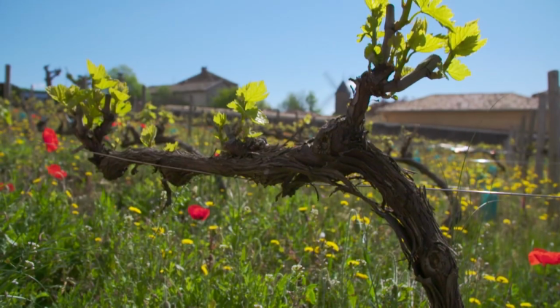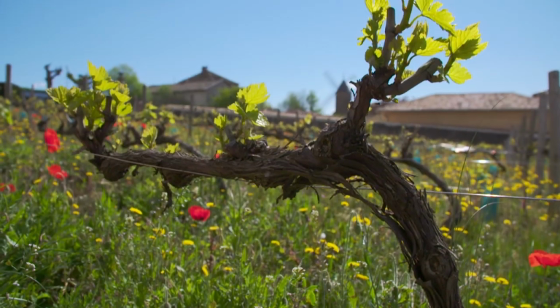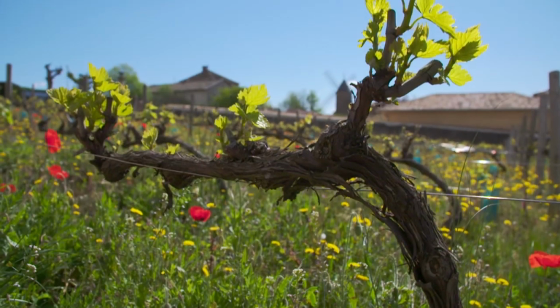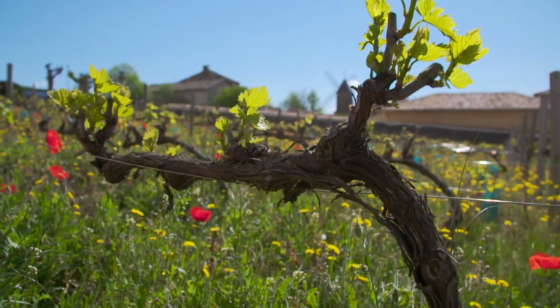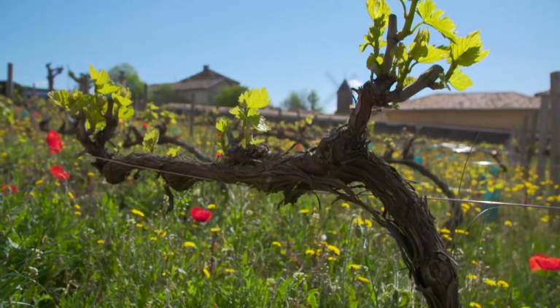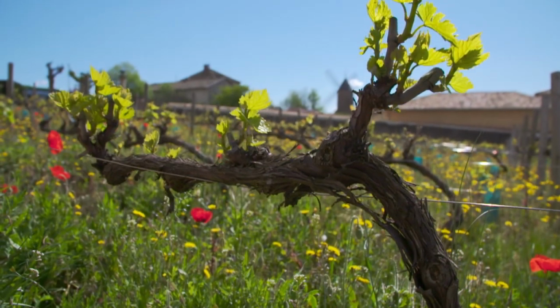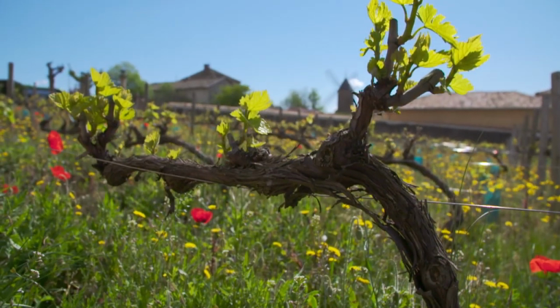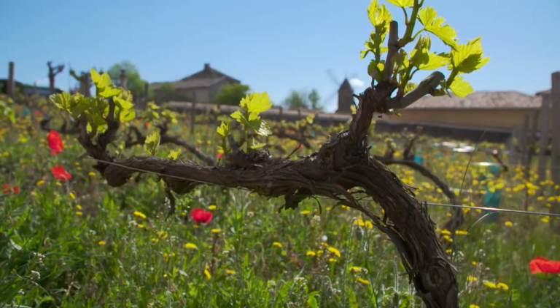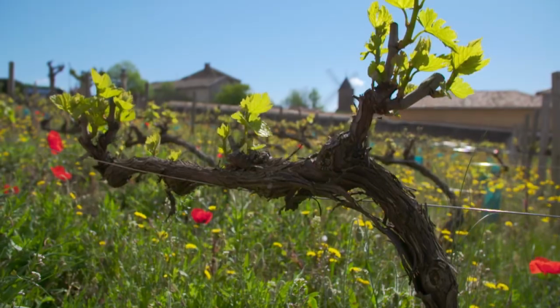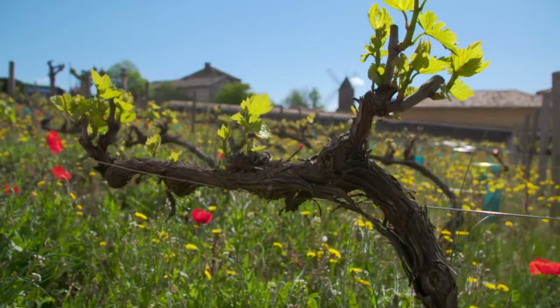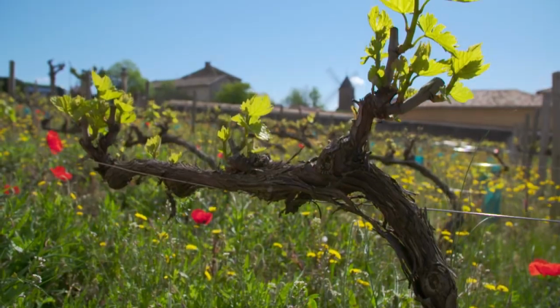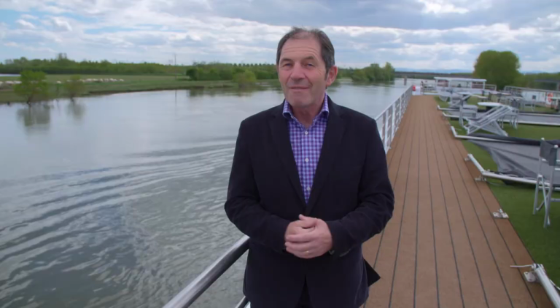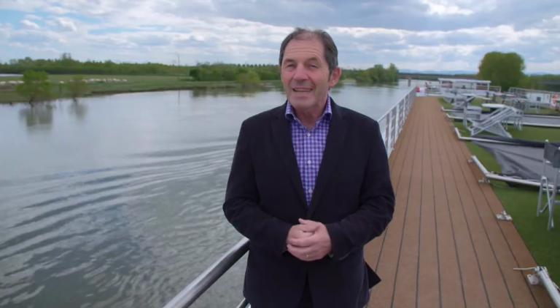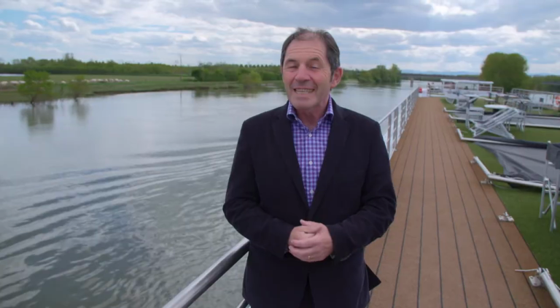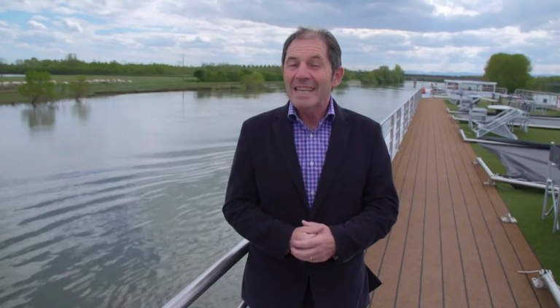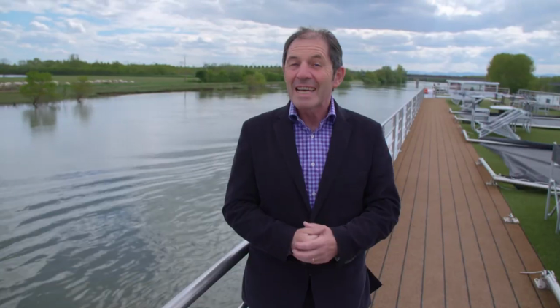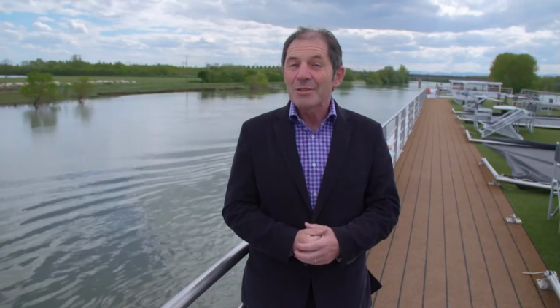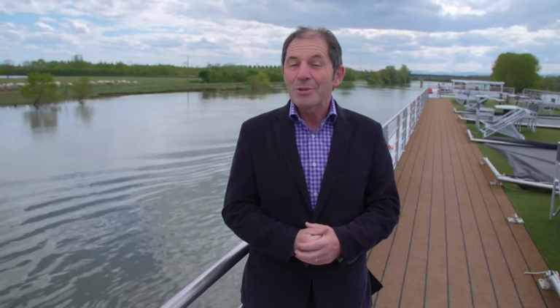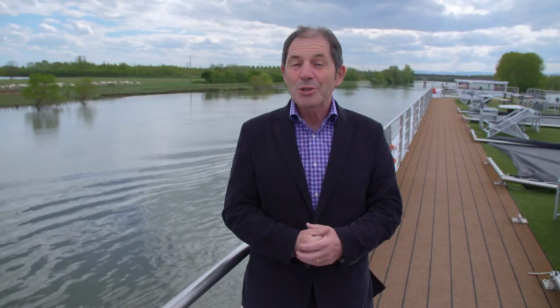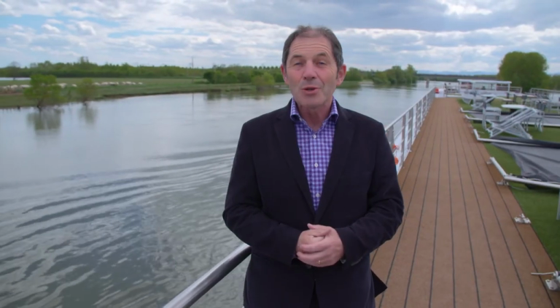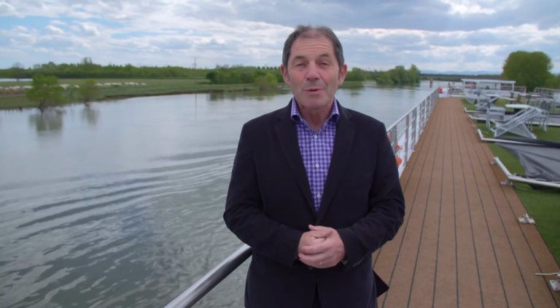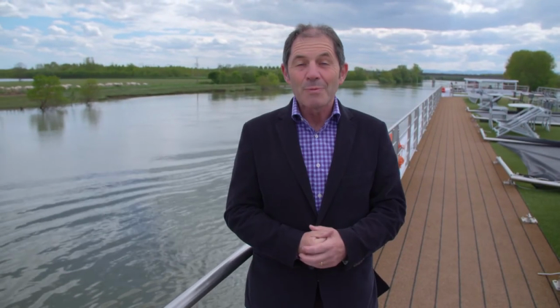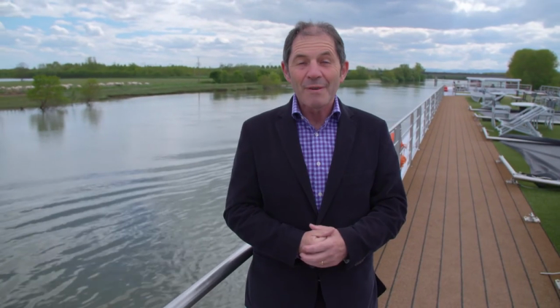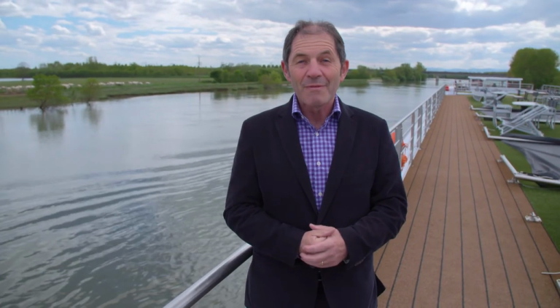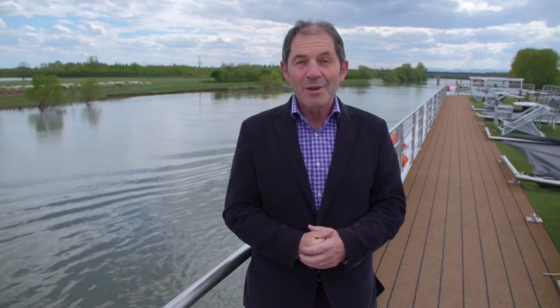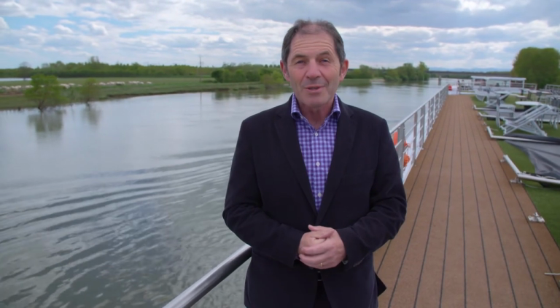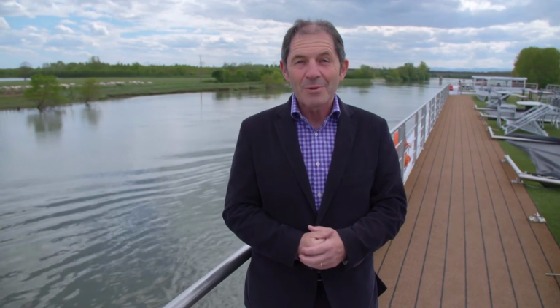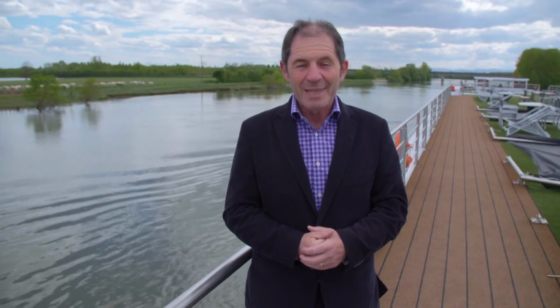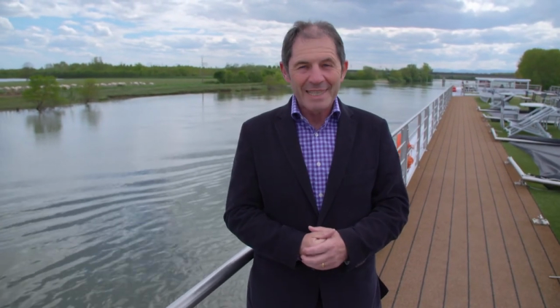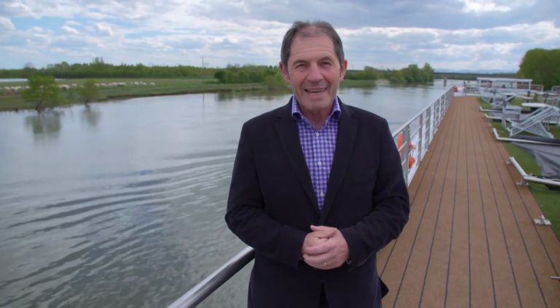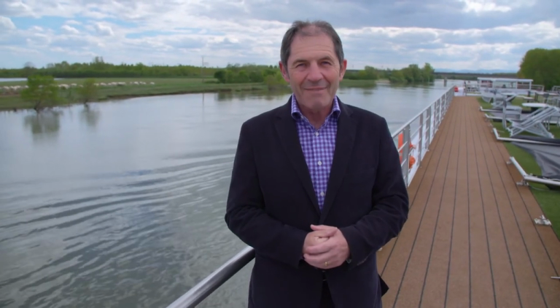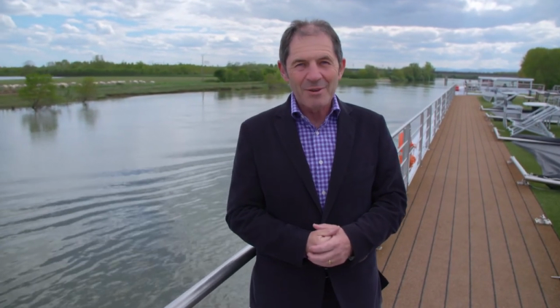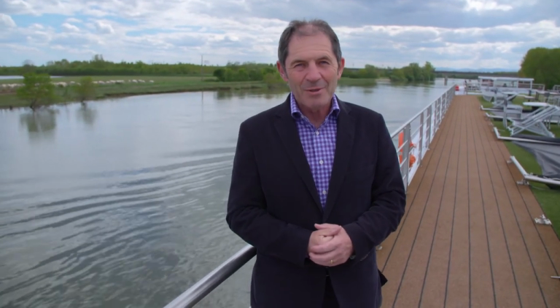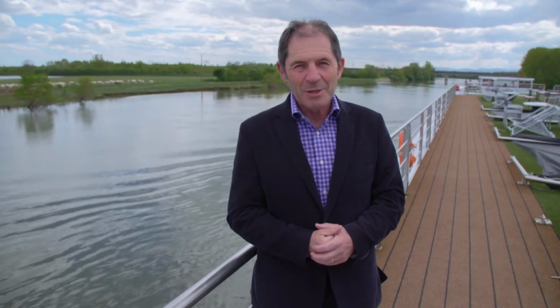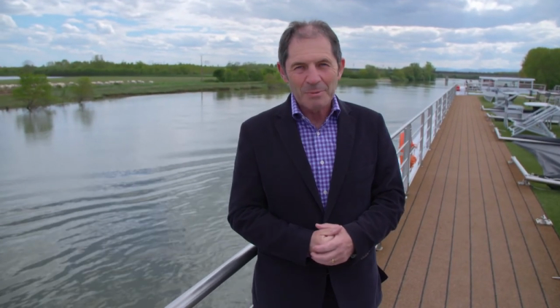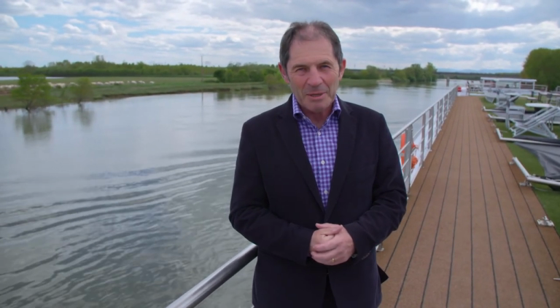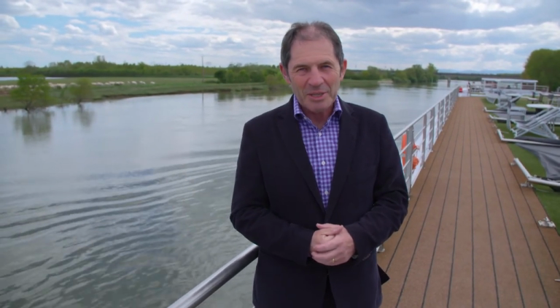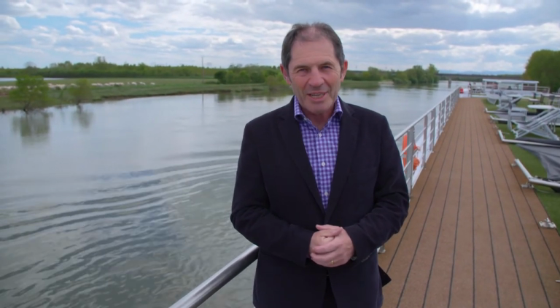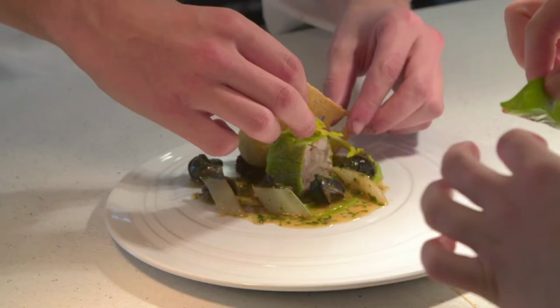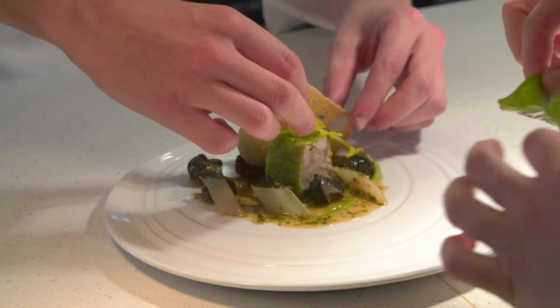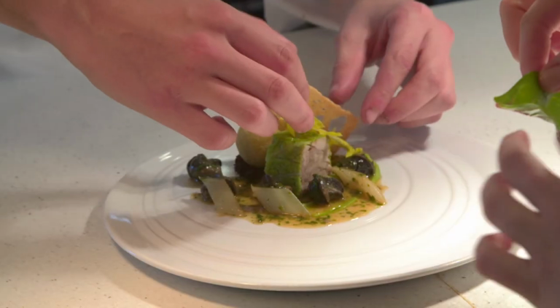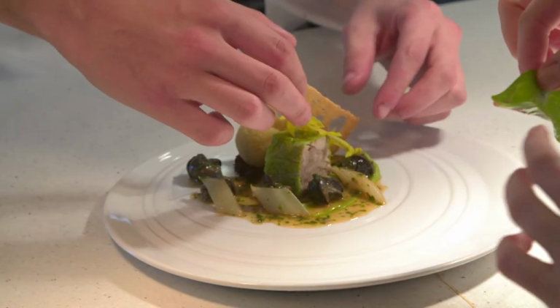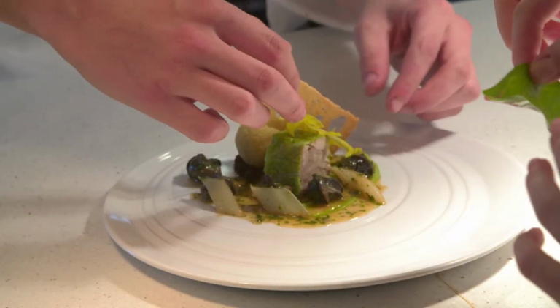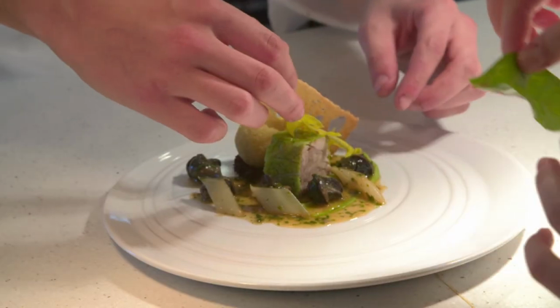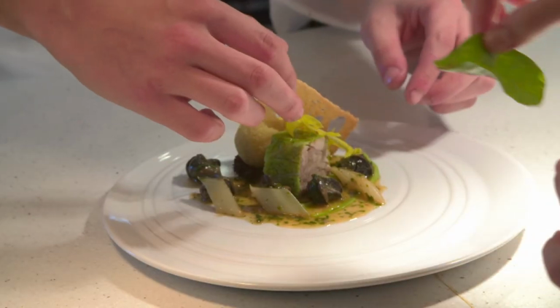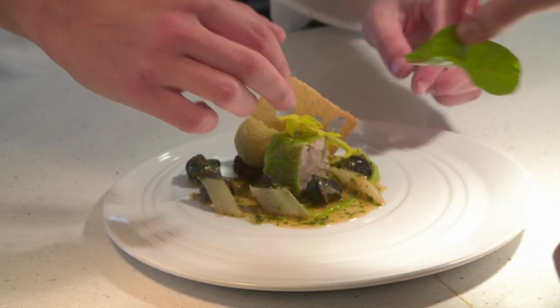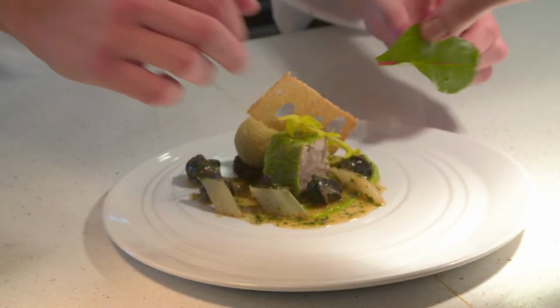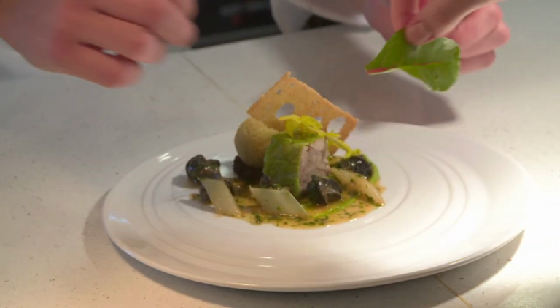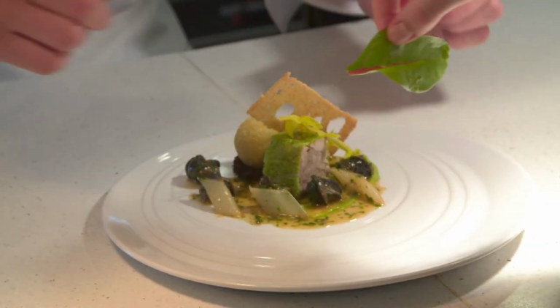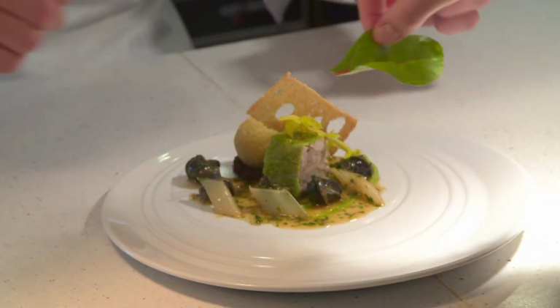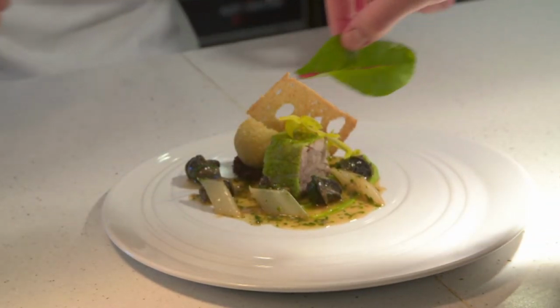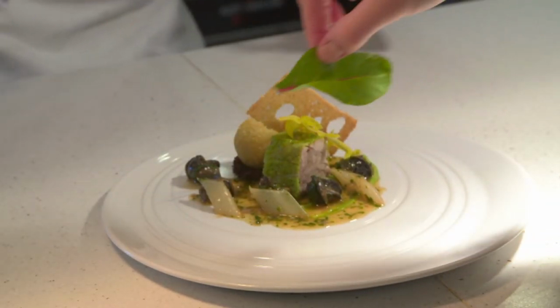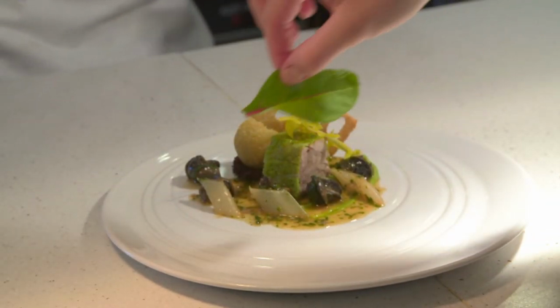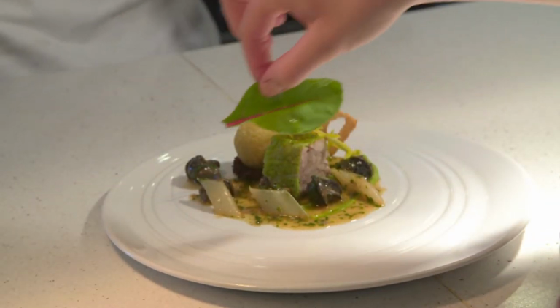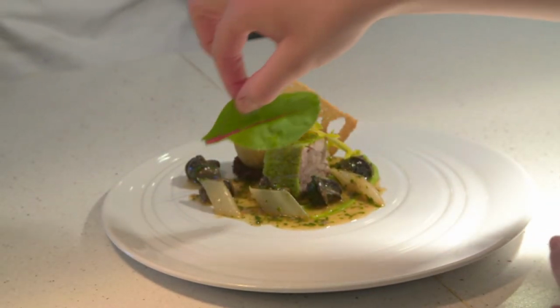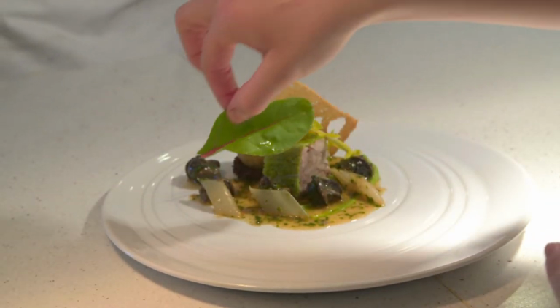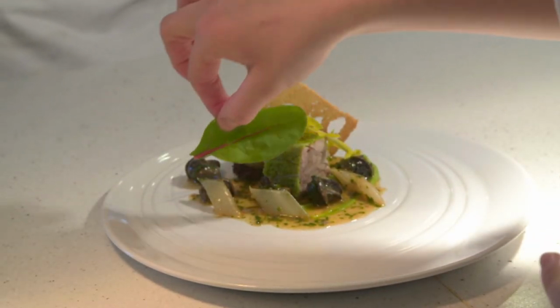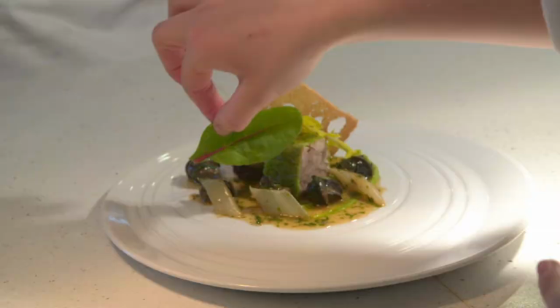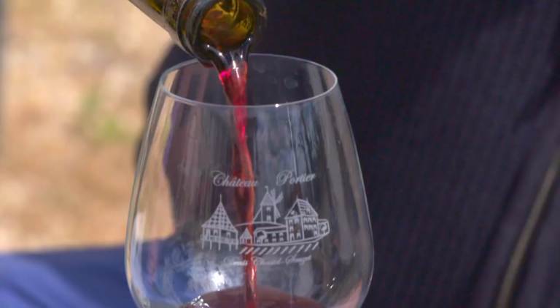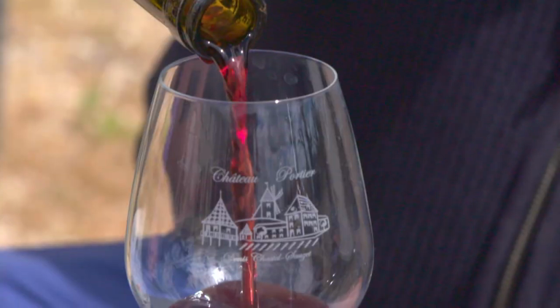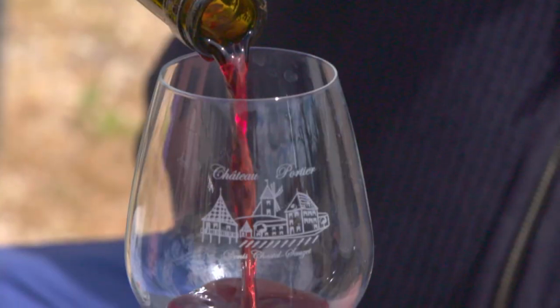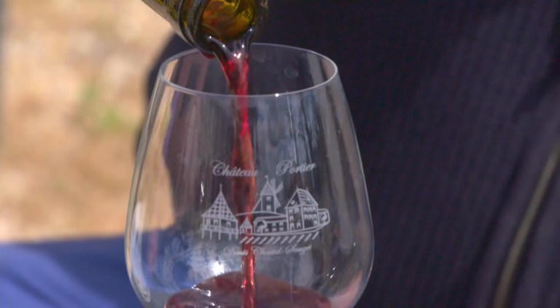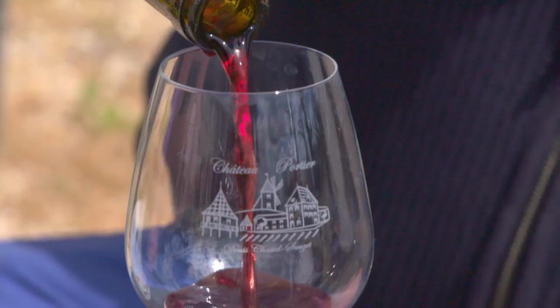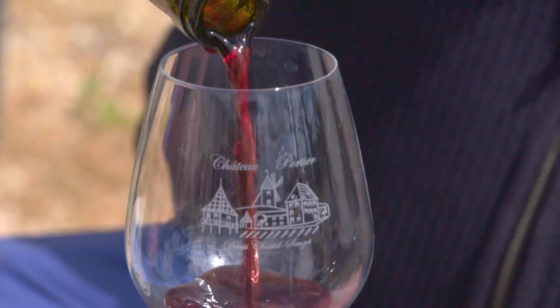Tomorrow, I'm traveling down the Saône River to discover the specialities of the region.